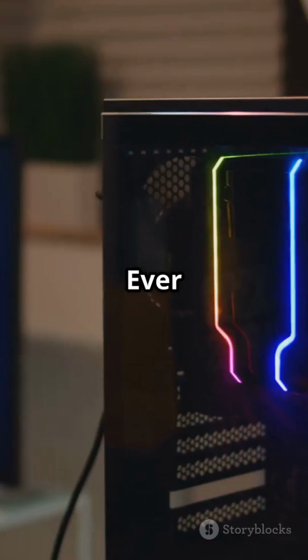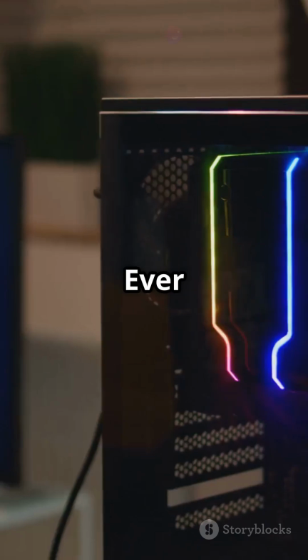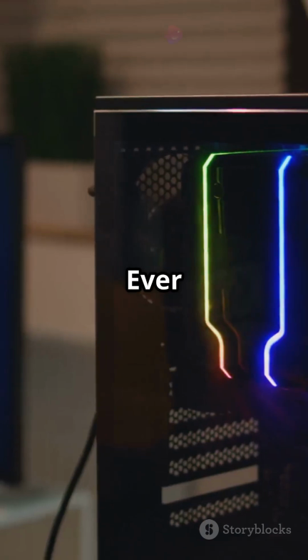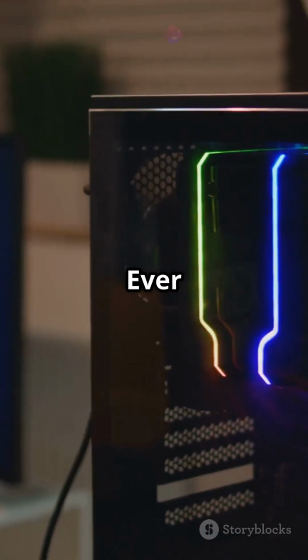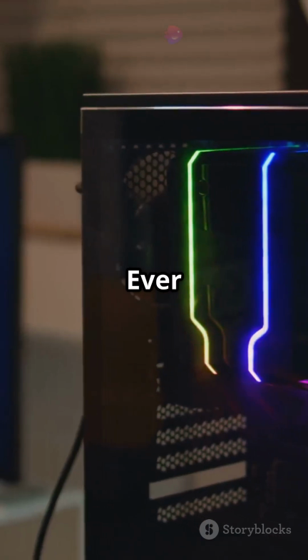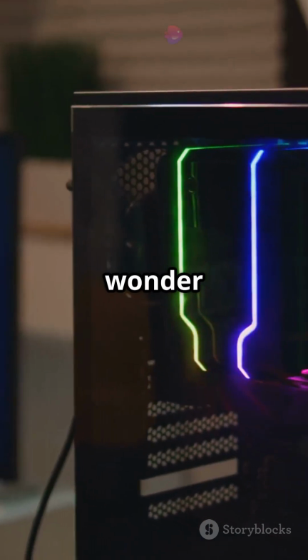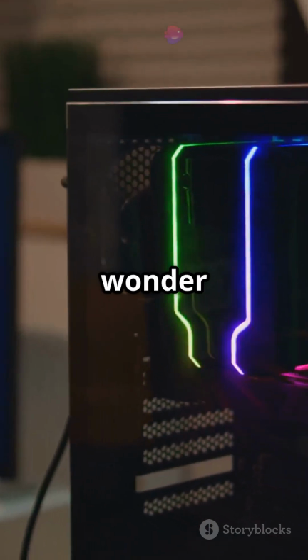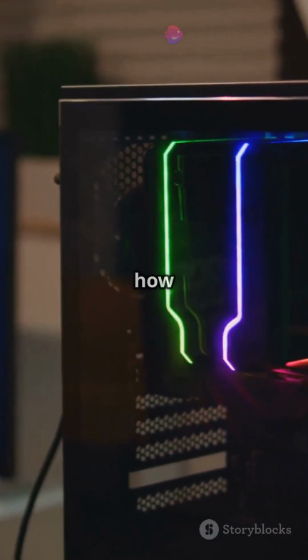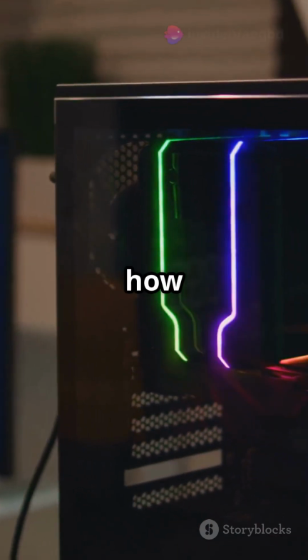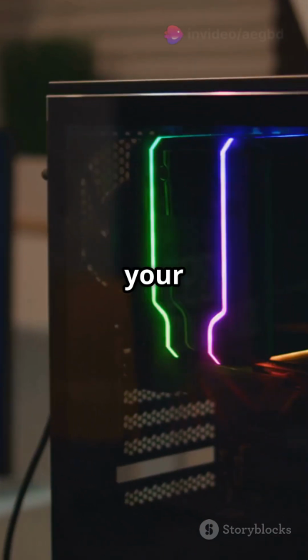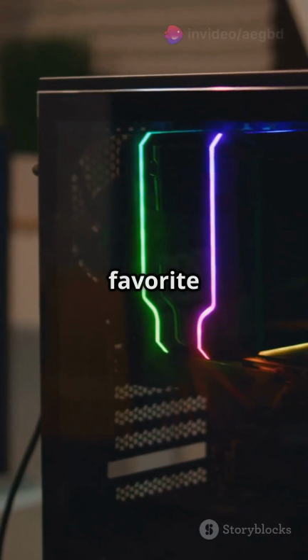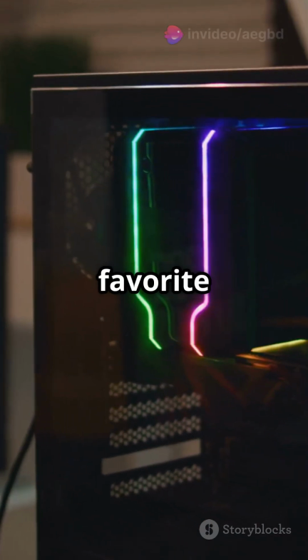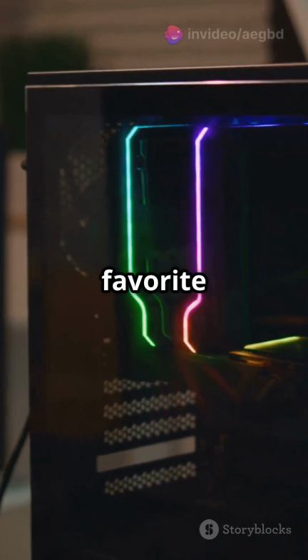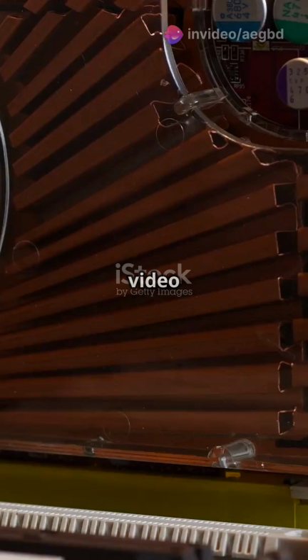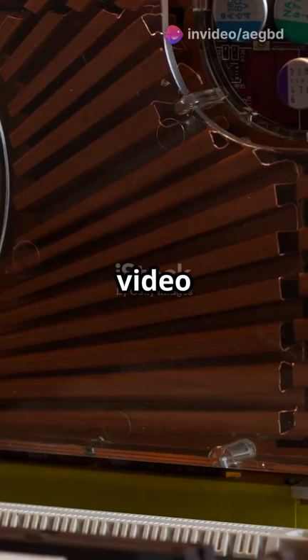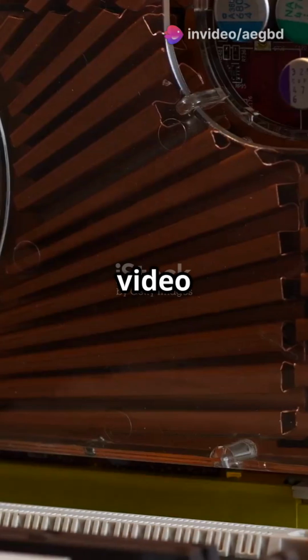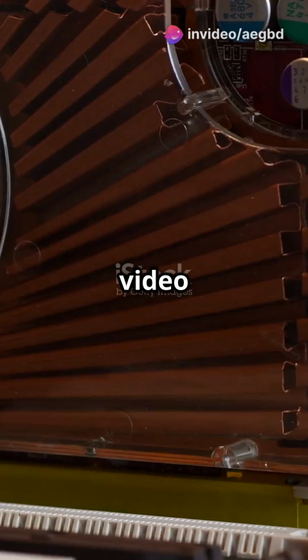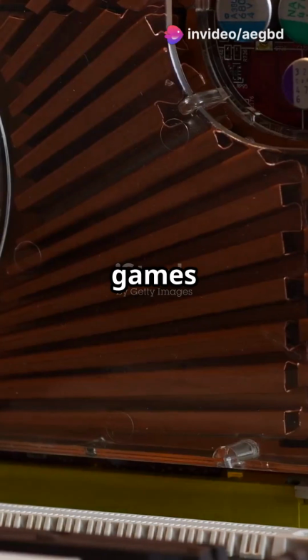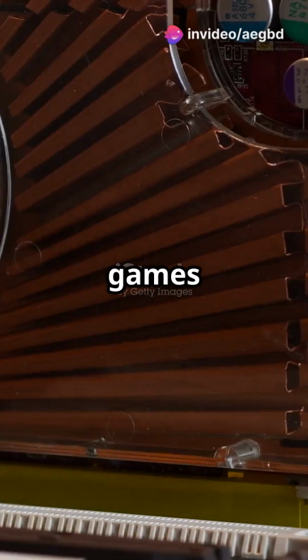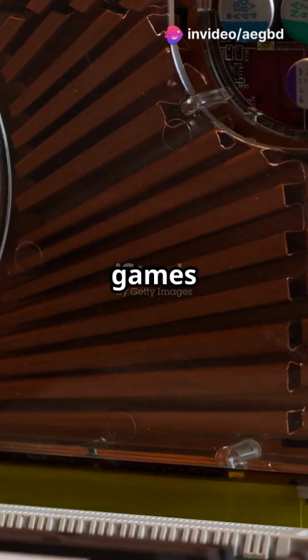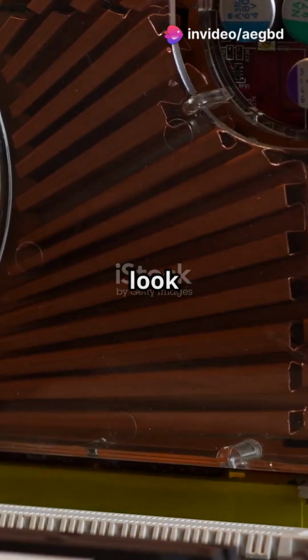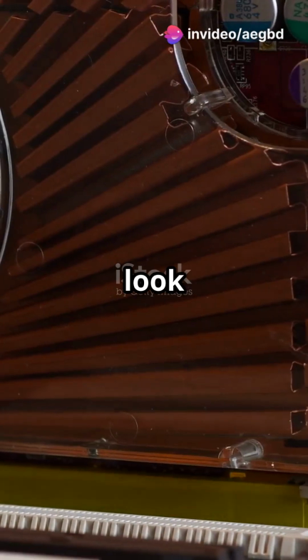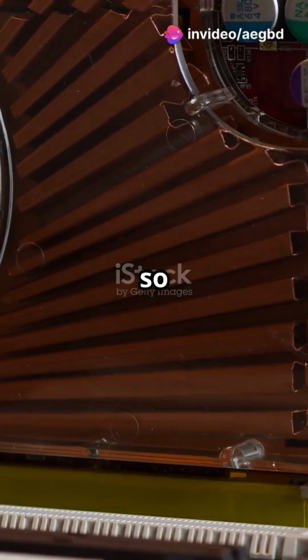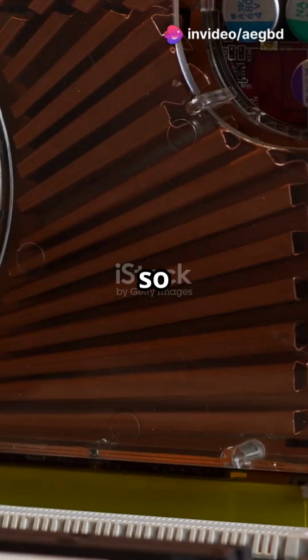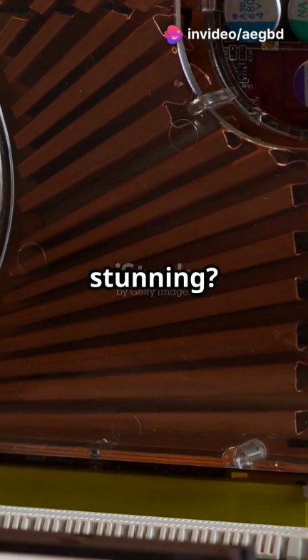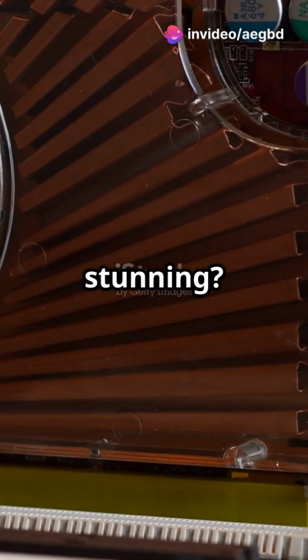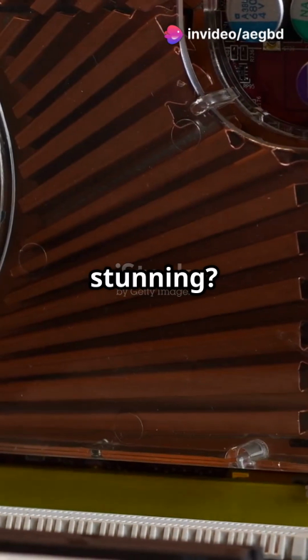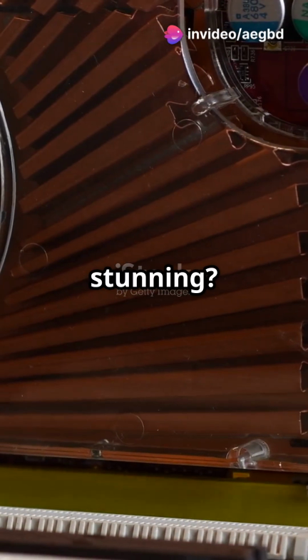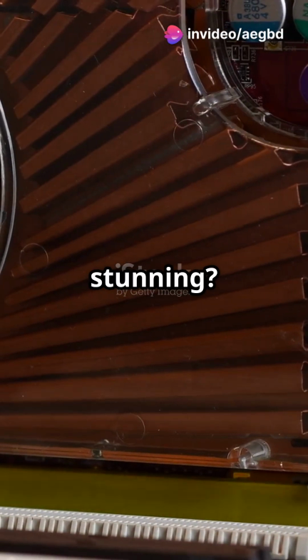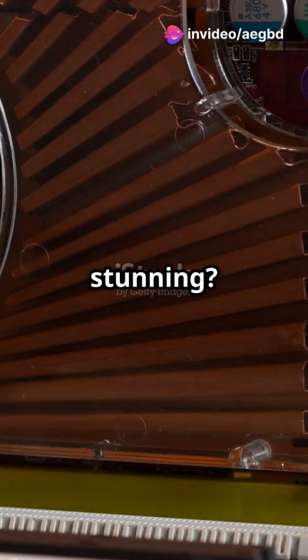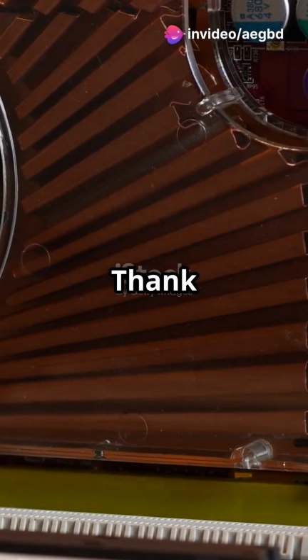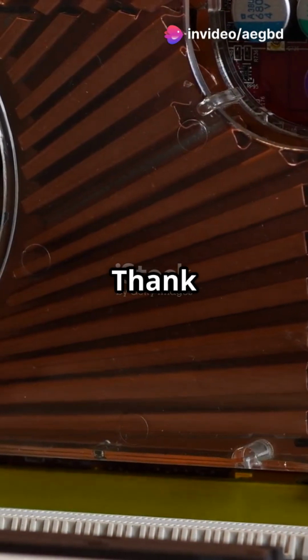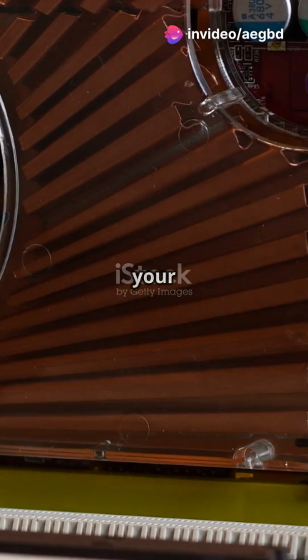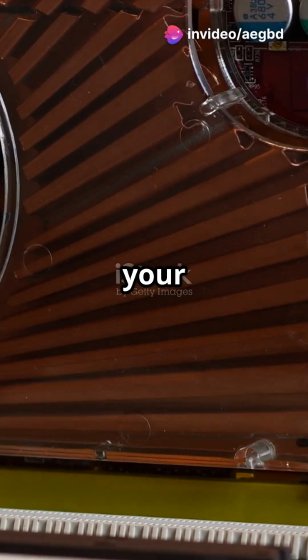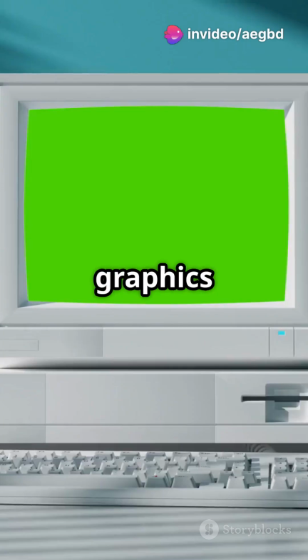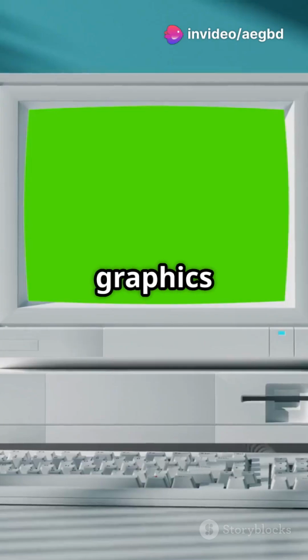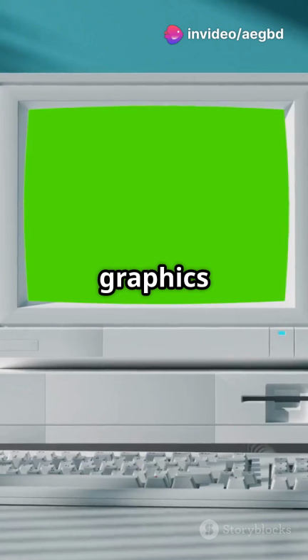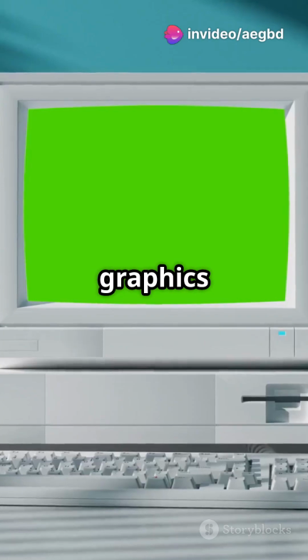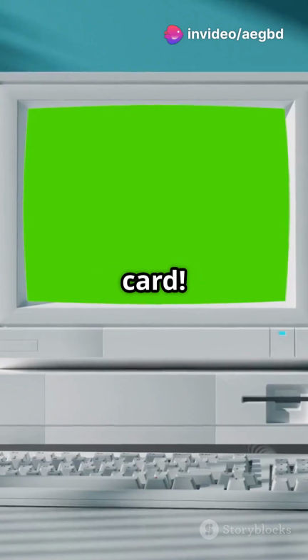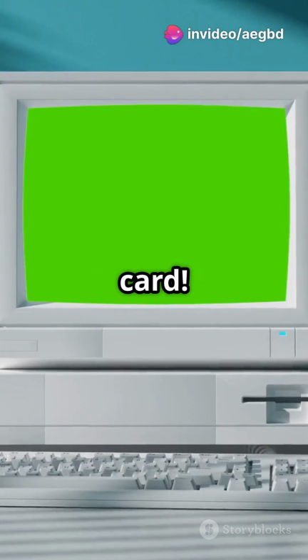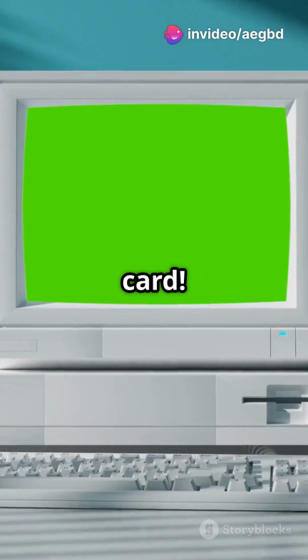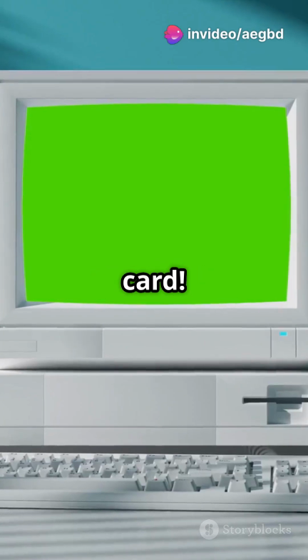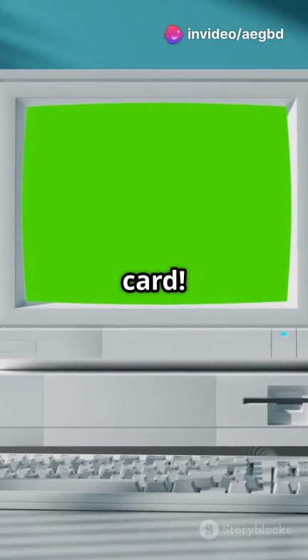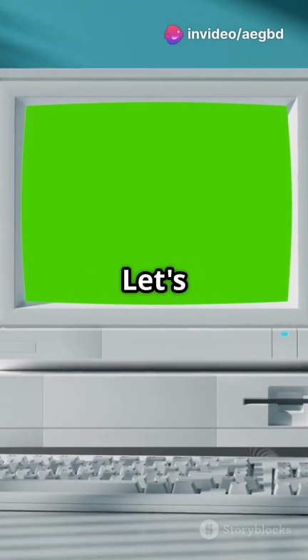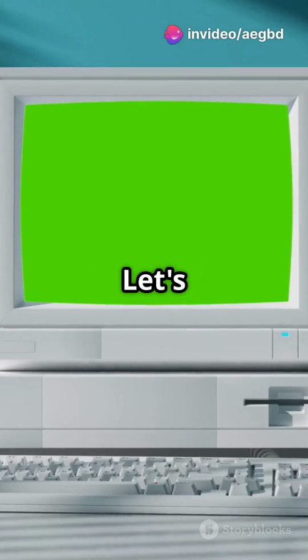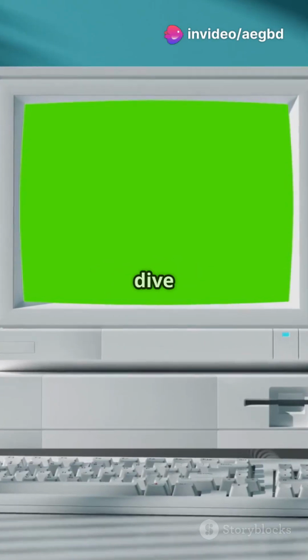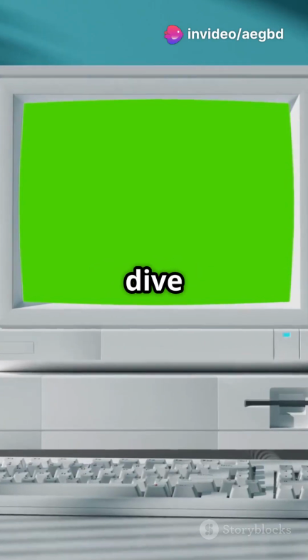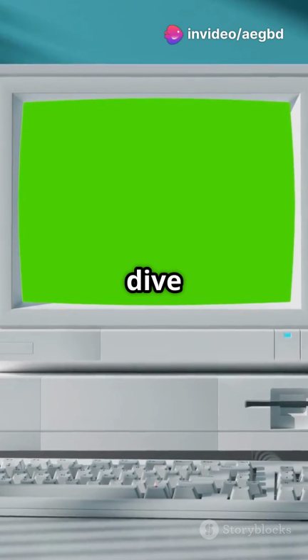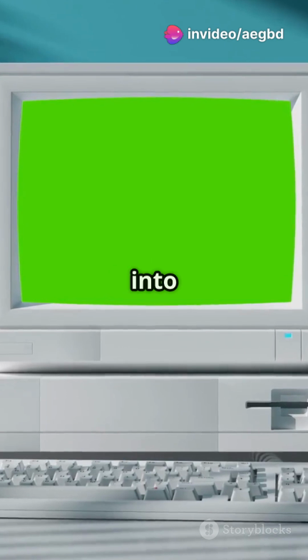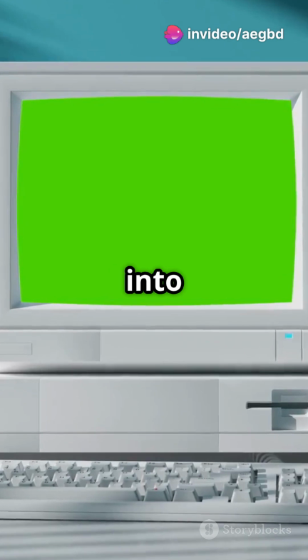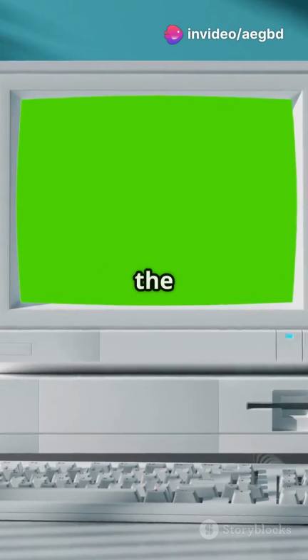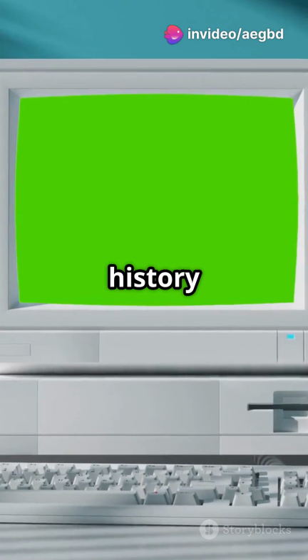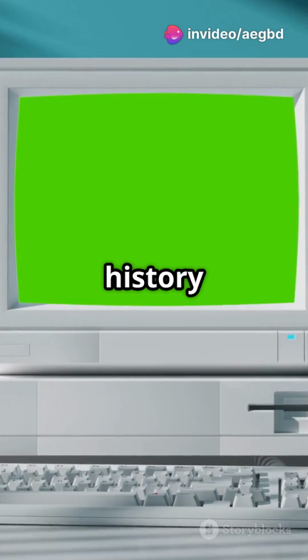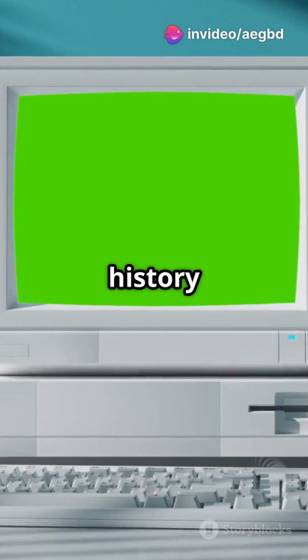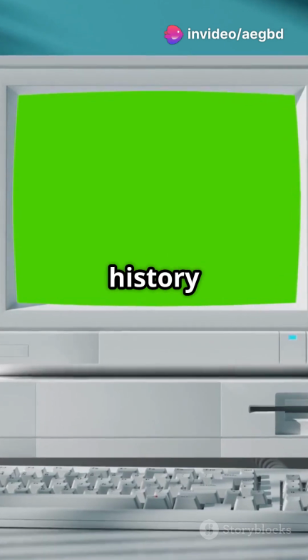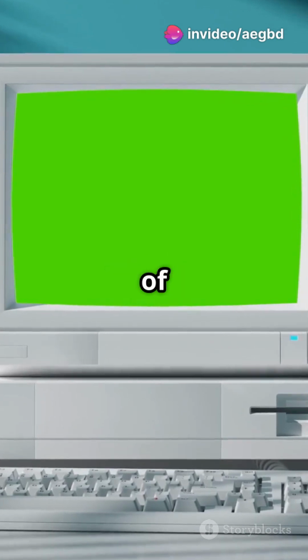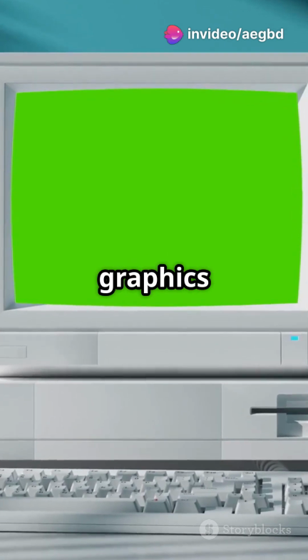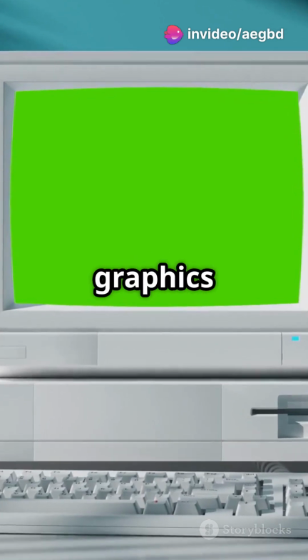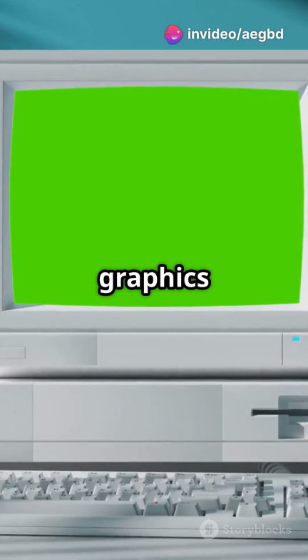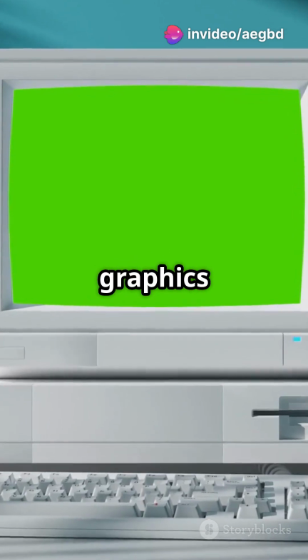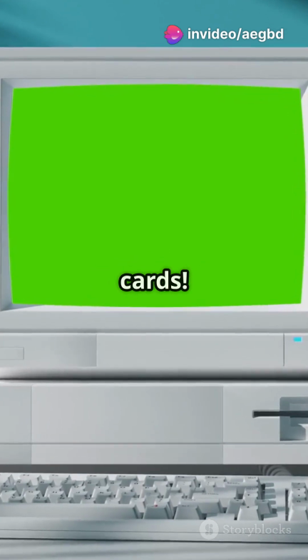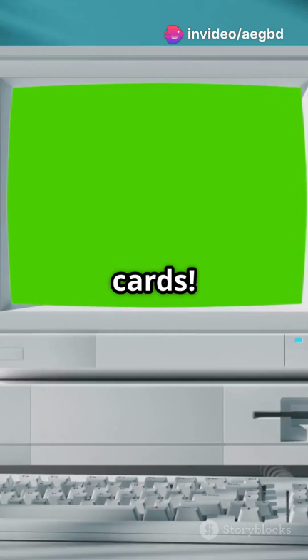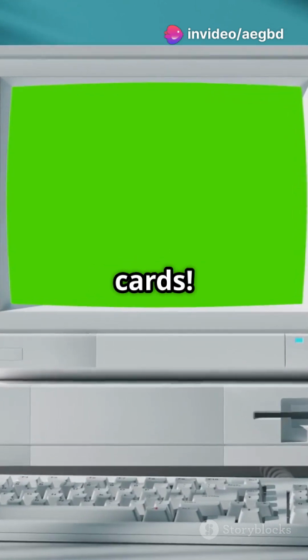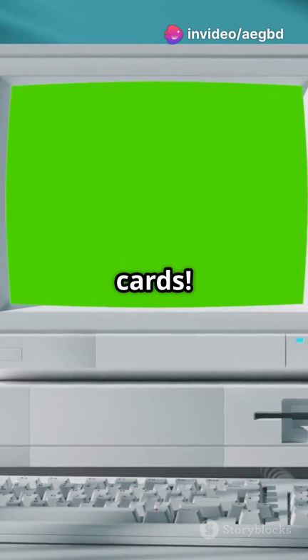Ever wonder how your favorite video games look so stunning? Thank your graphics card! Let's dive into the history of graphics cards.